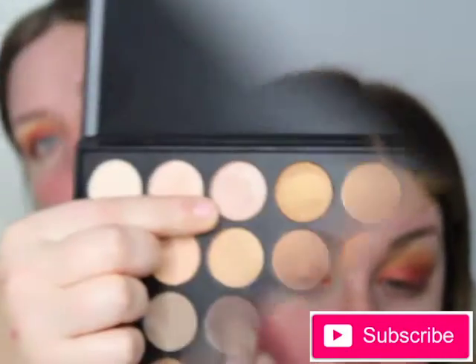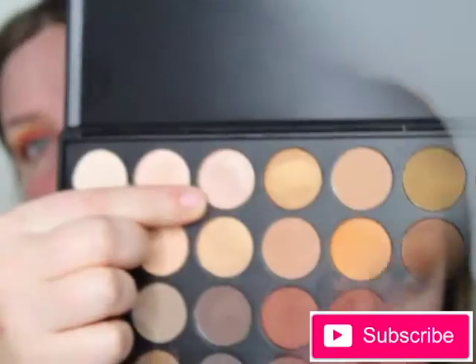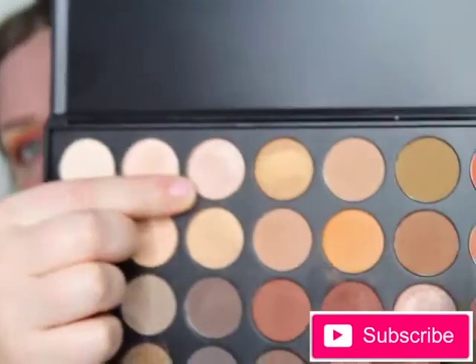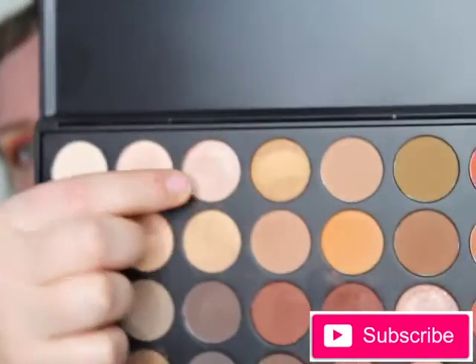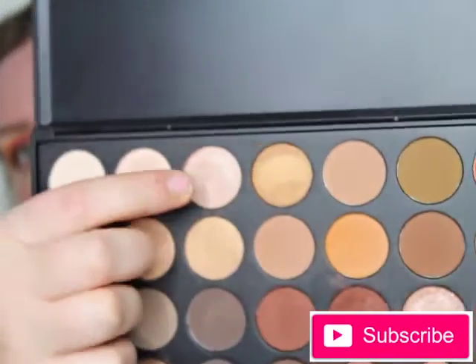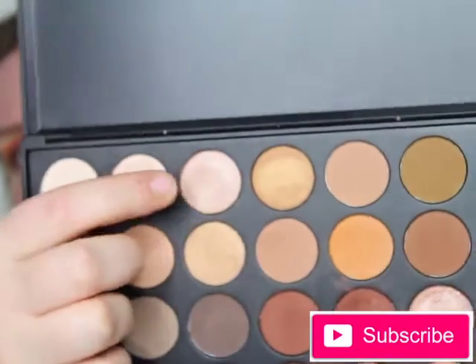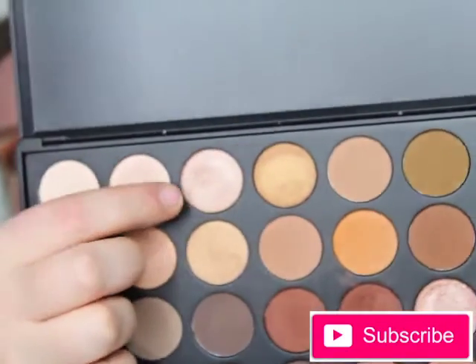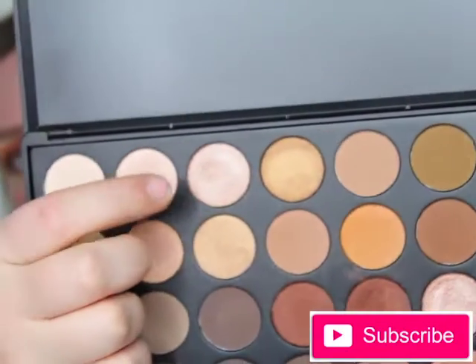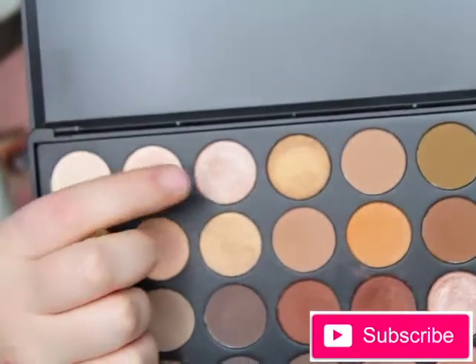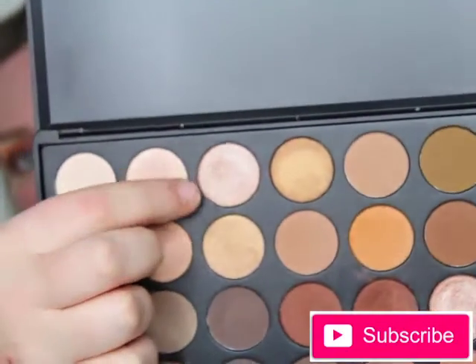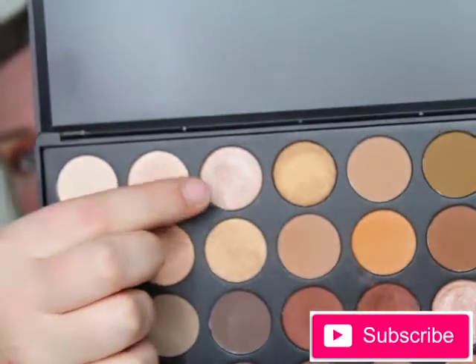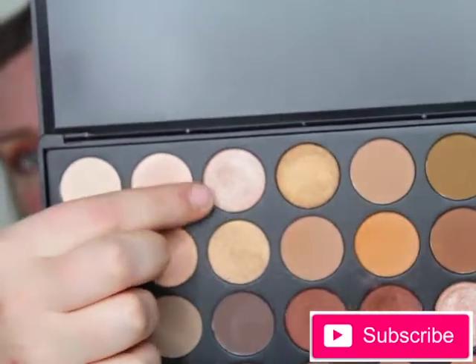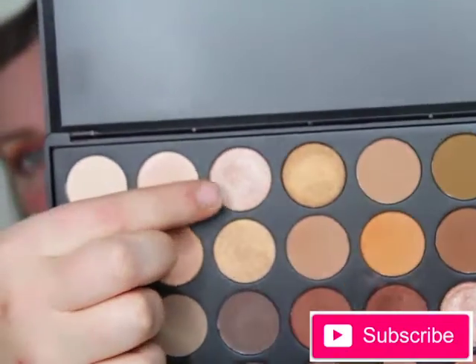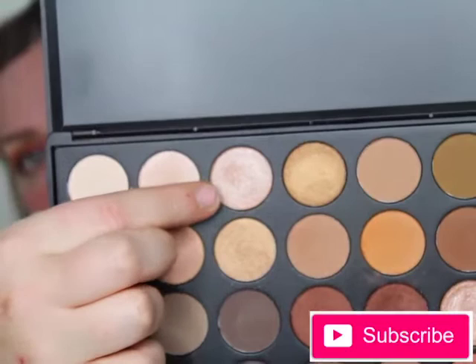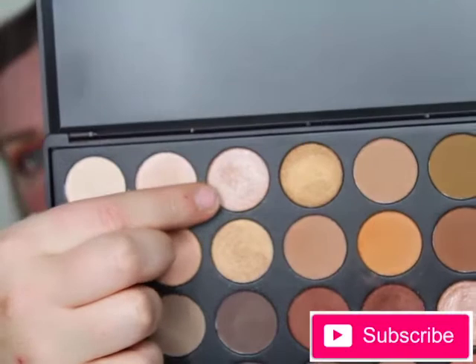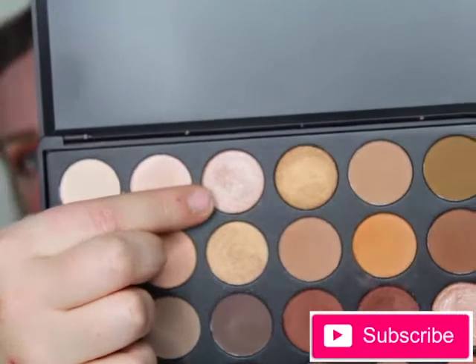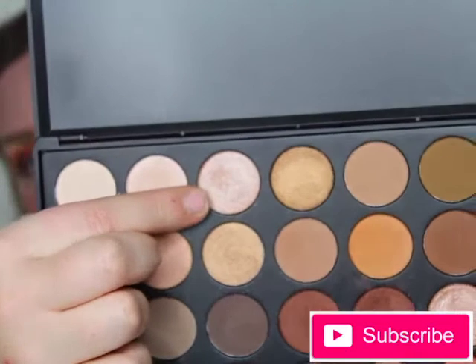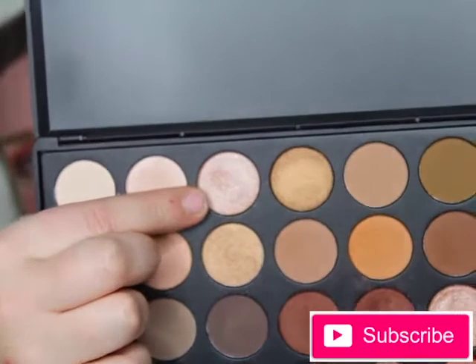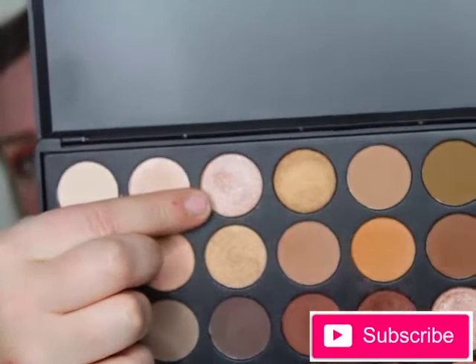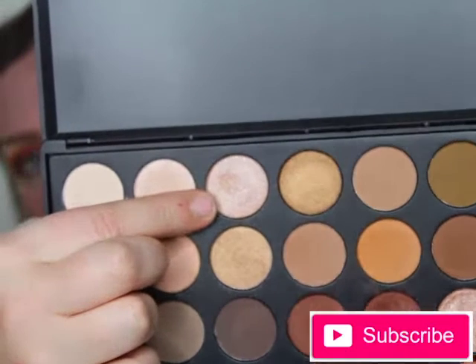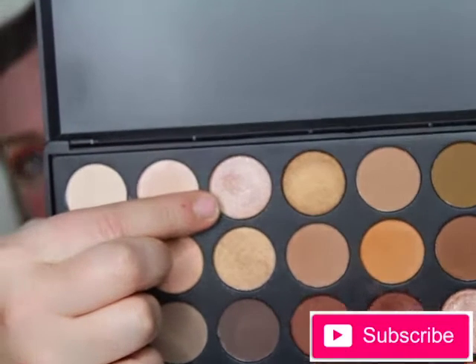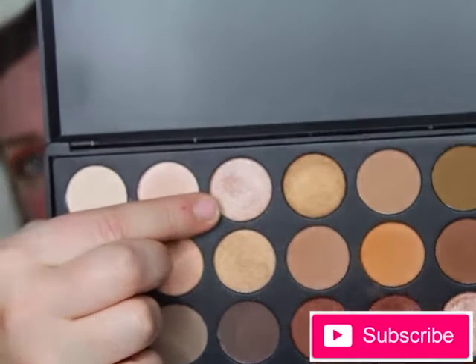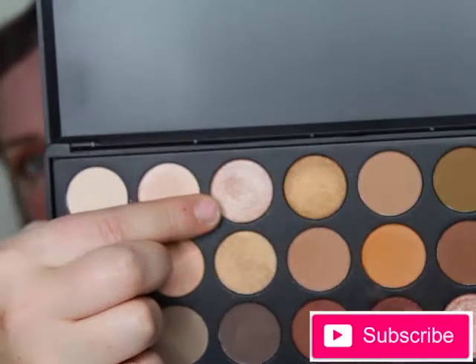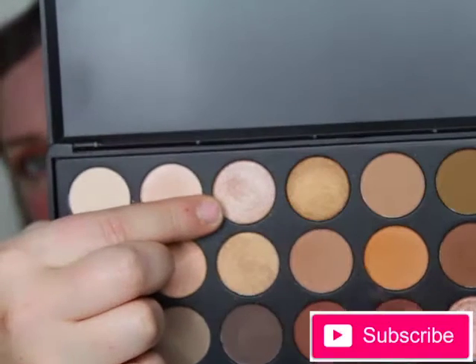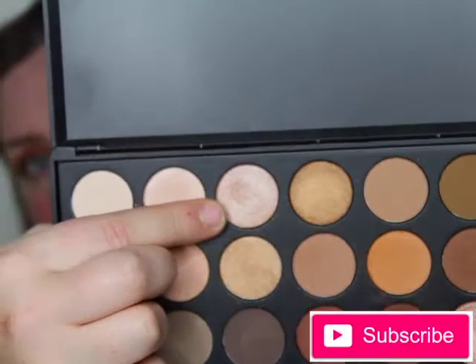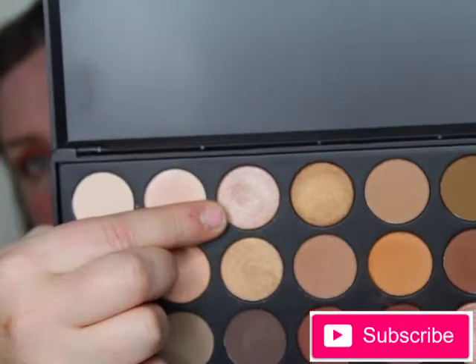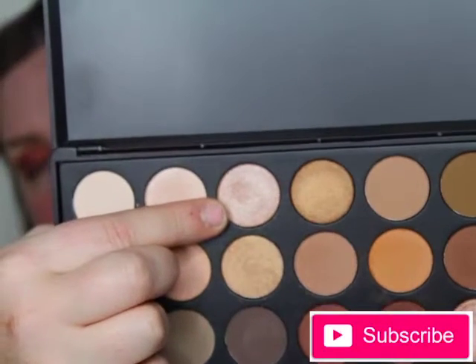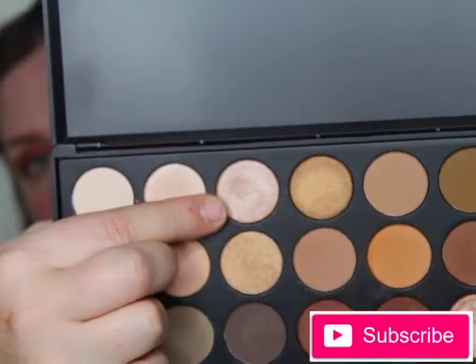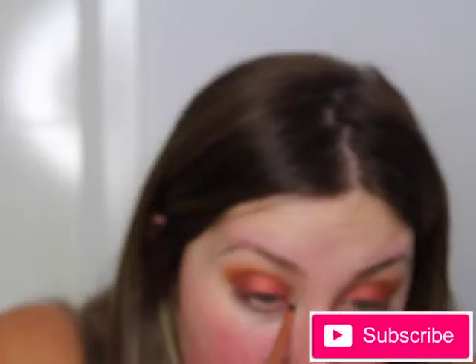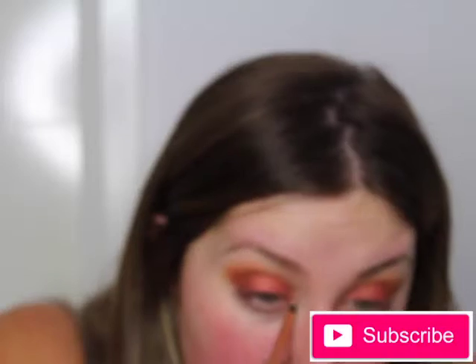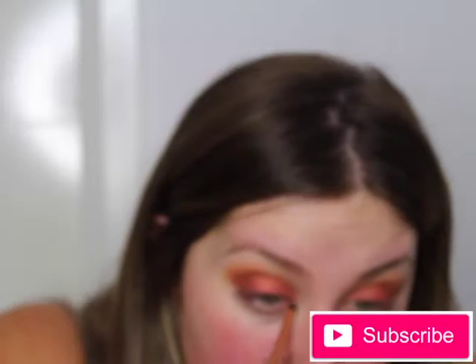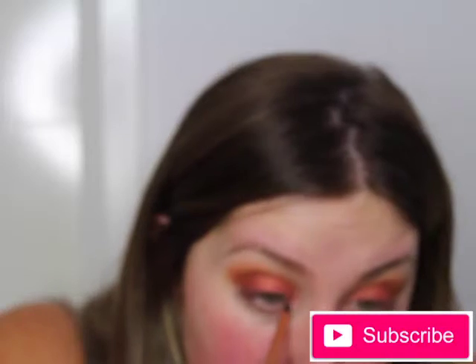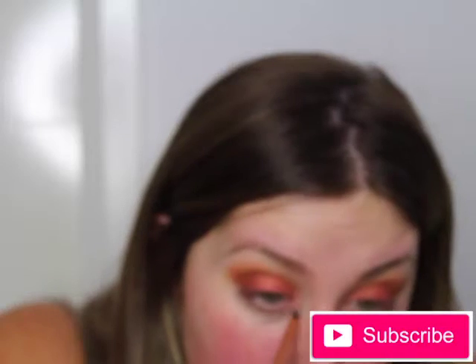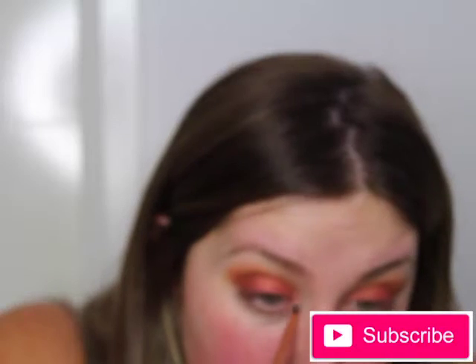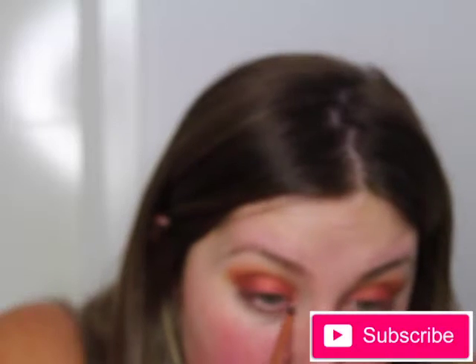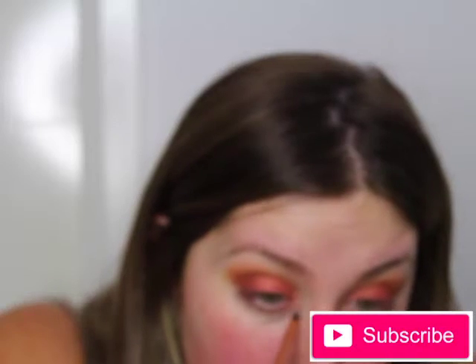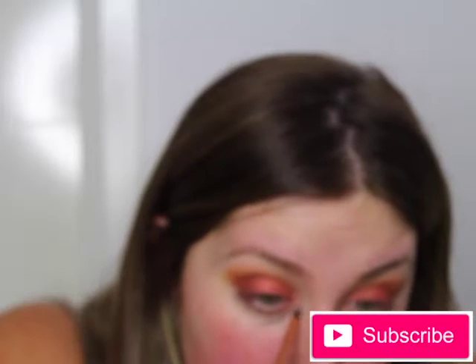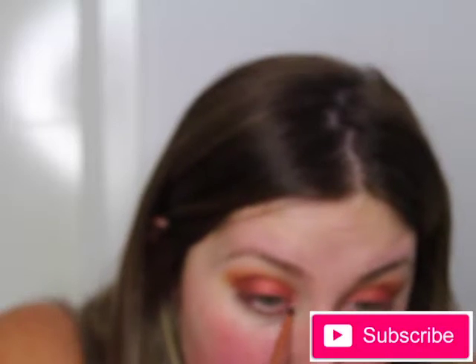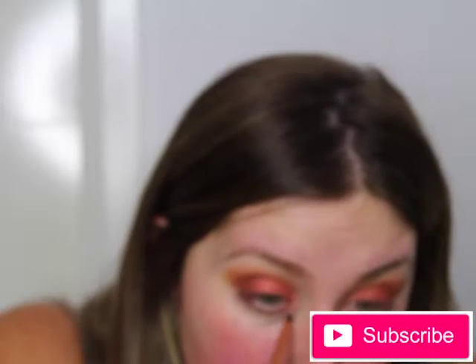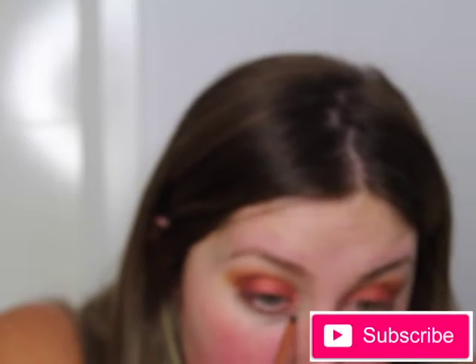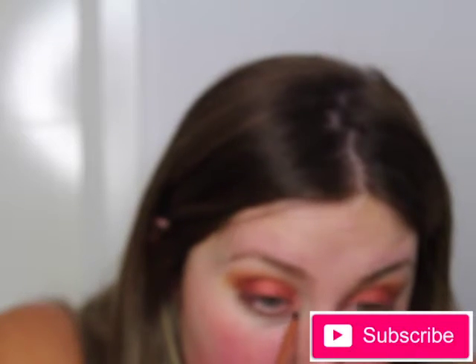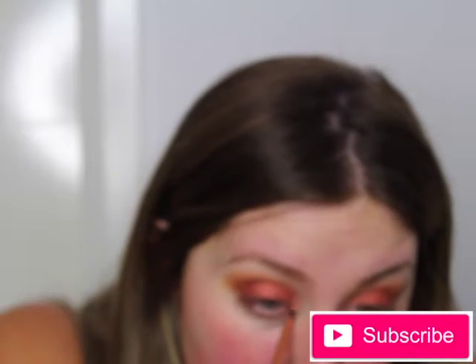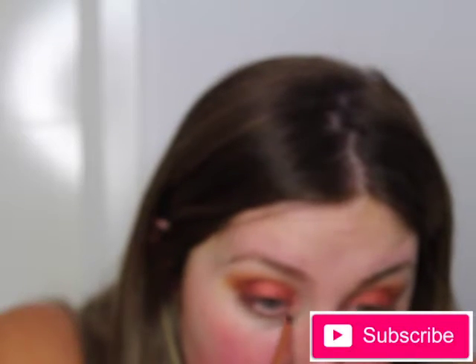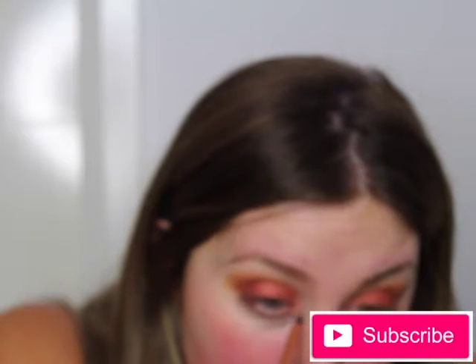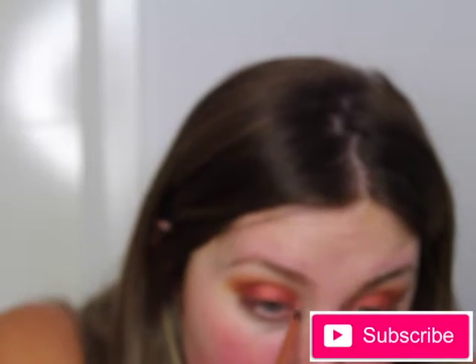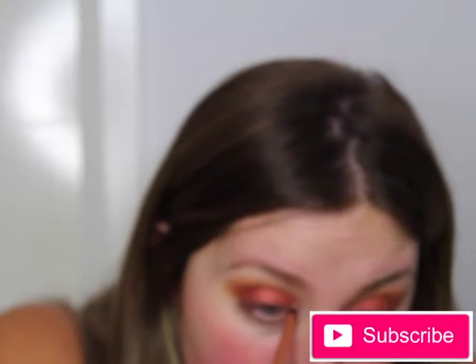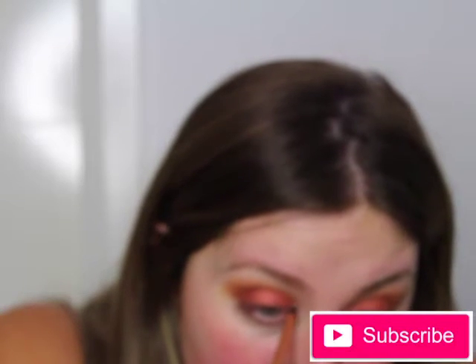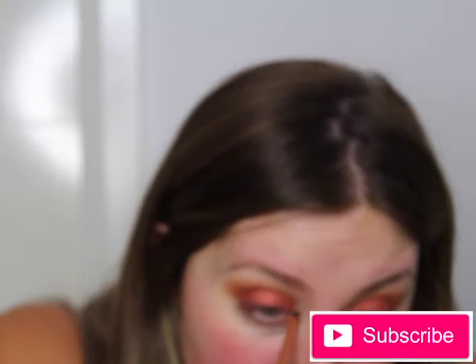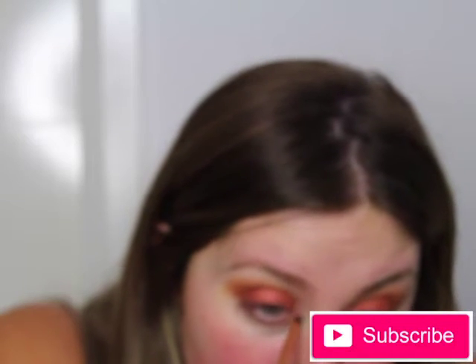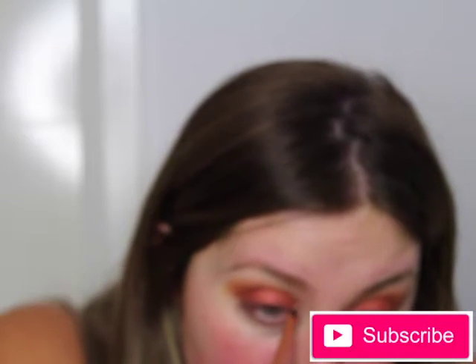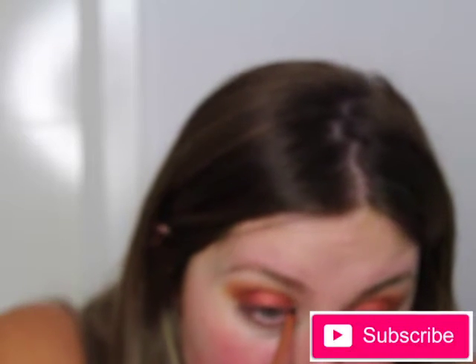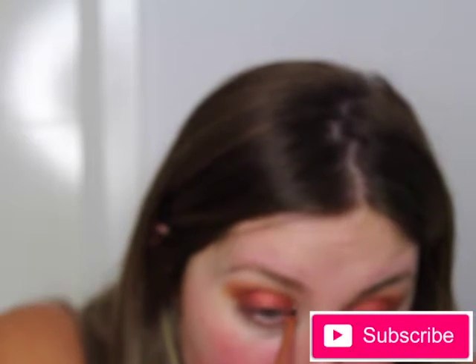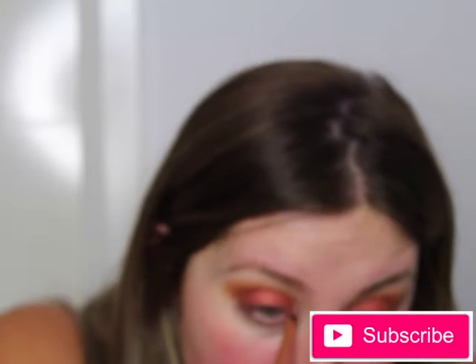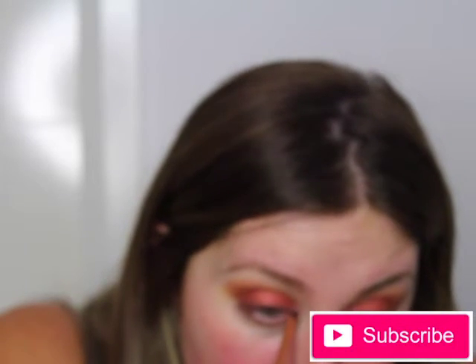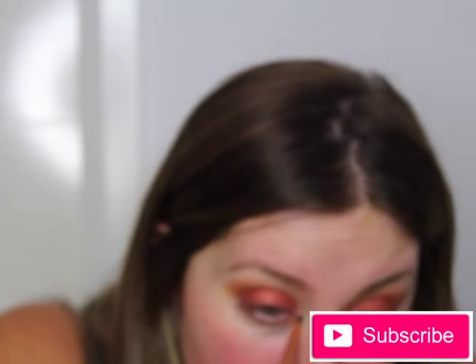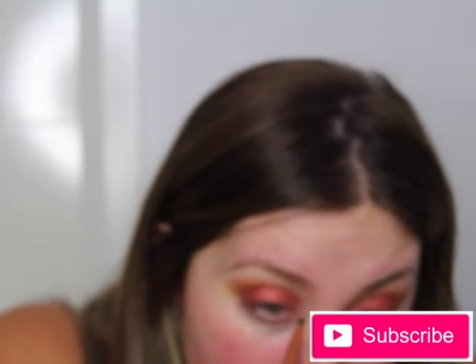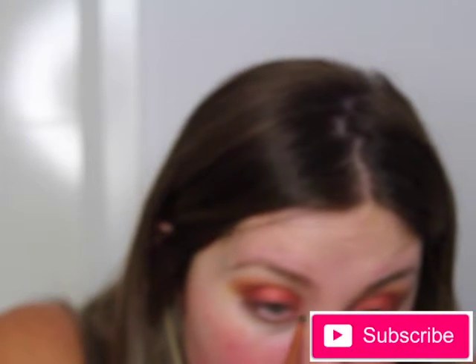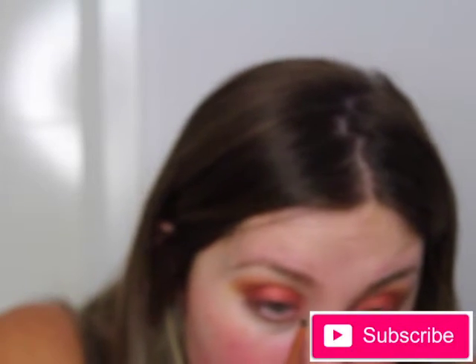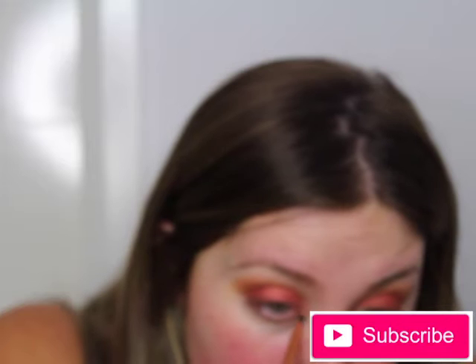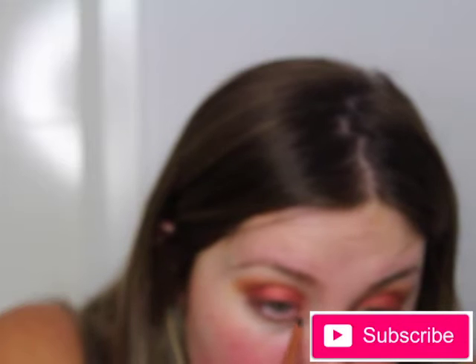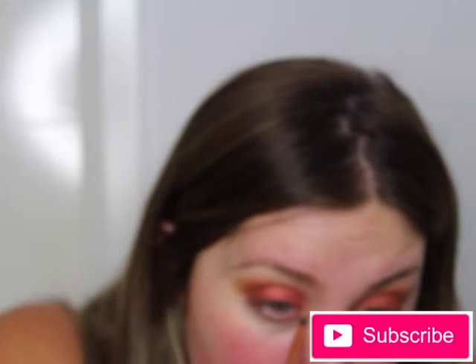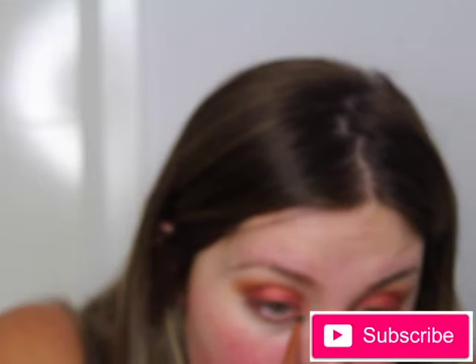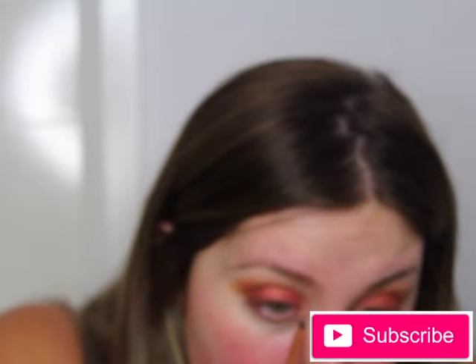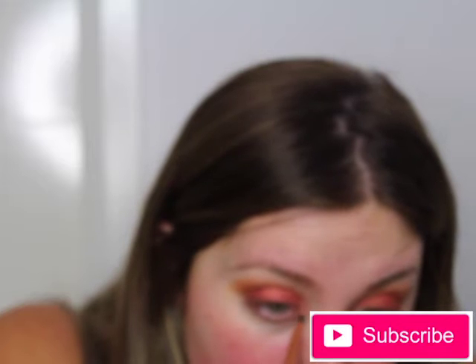I'm then taking the shimmer shade in the 350 palette and applying it to the inner corners of my eyes to make them pop.